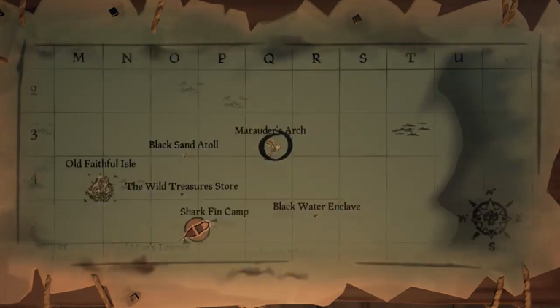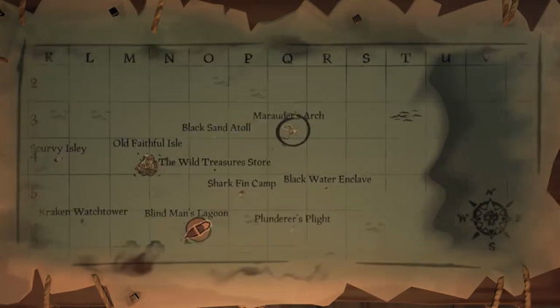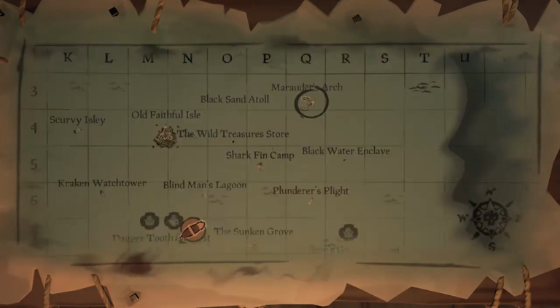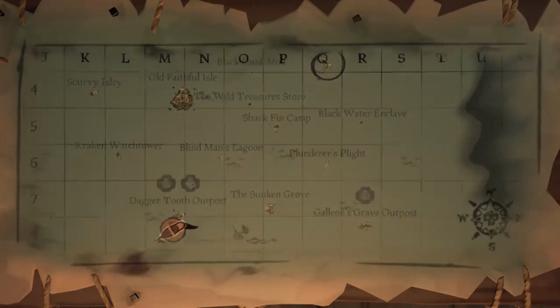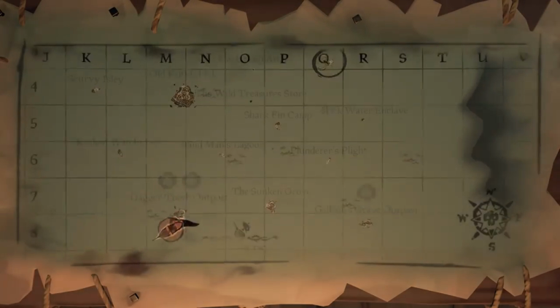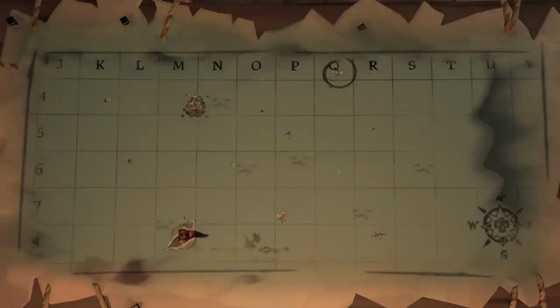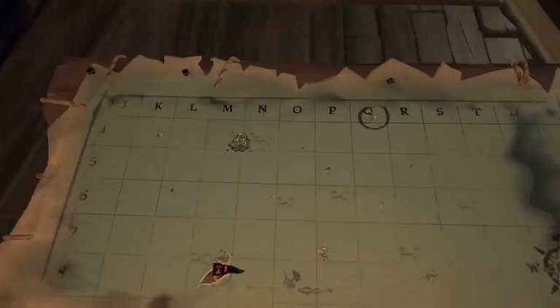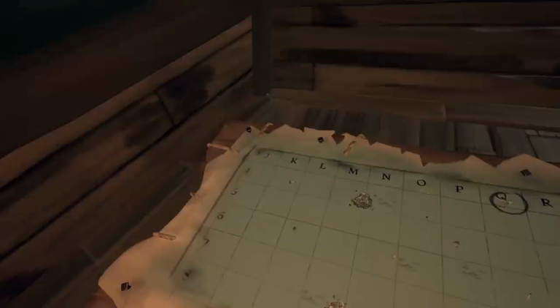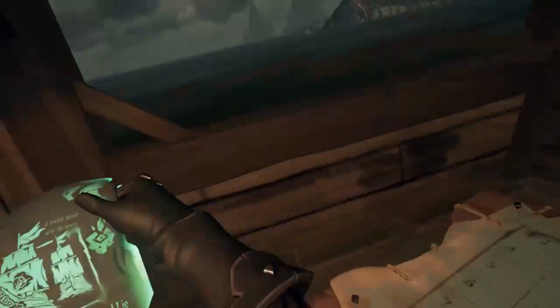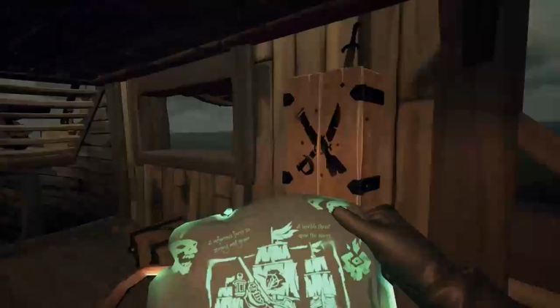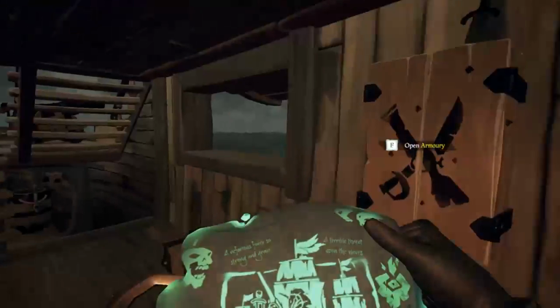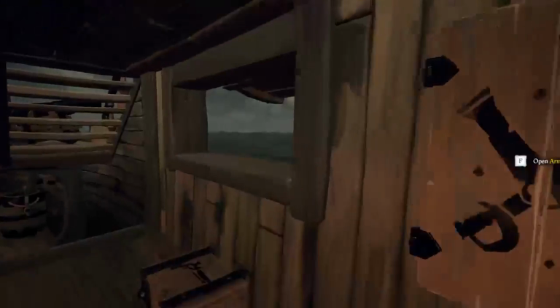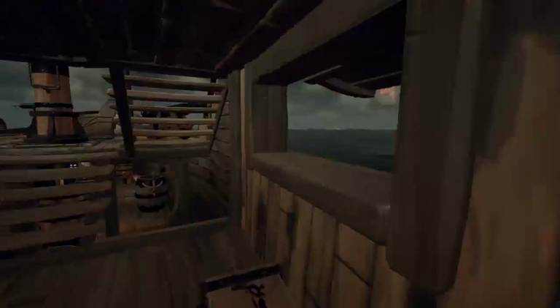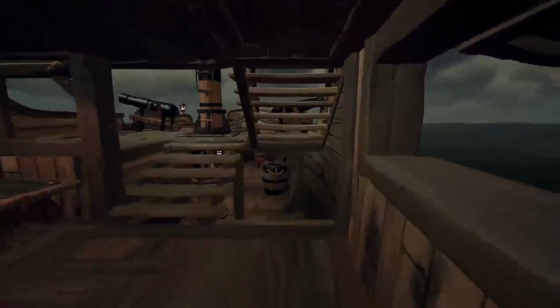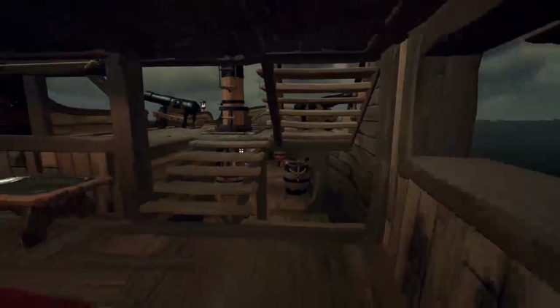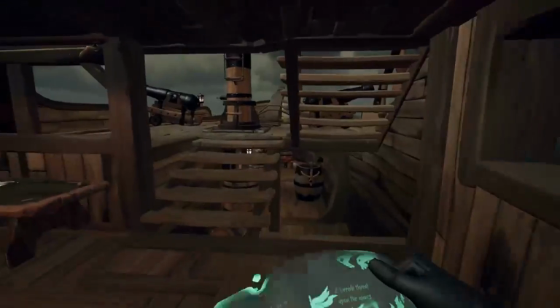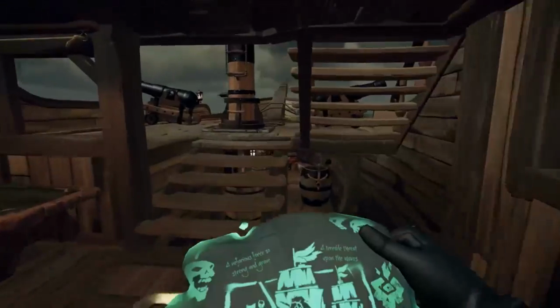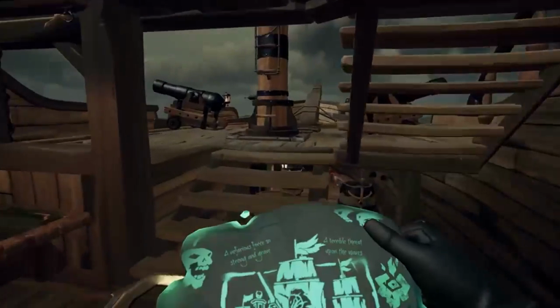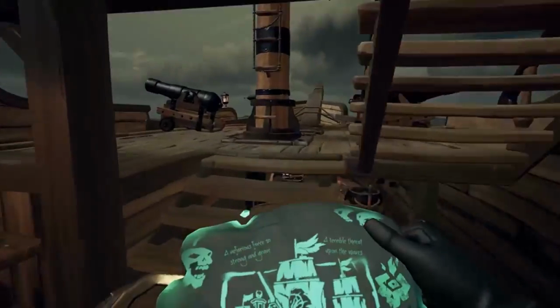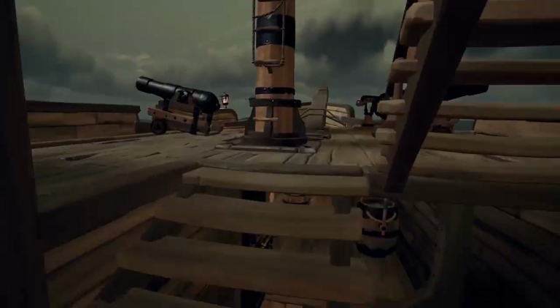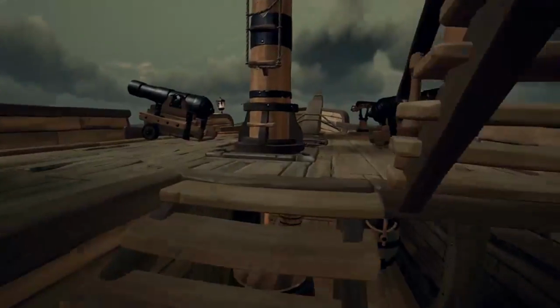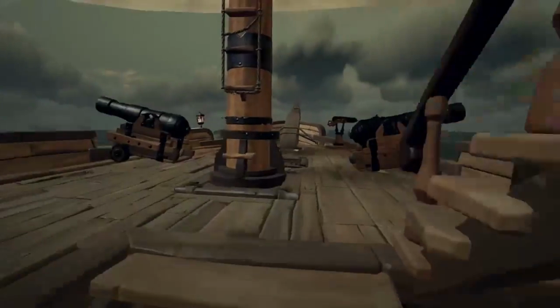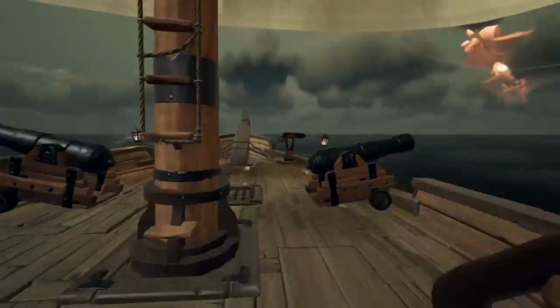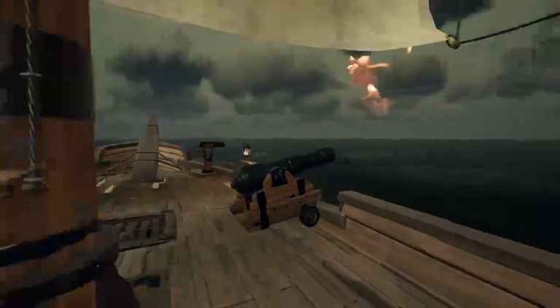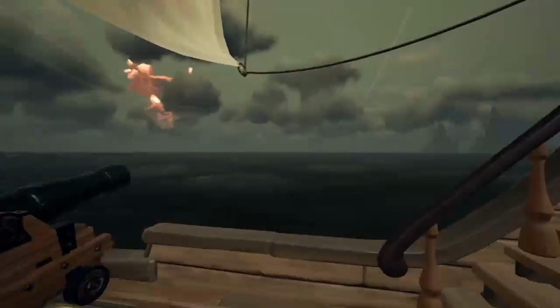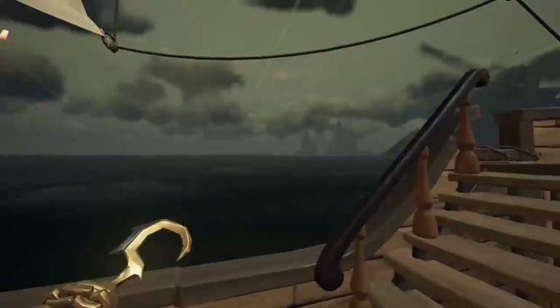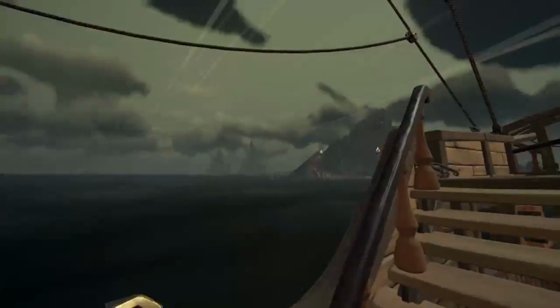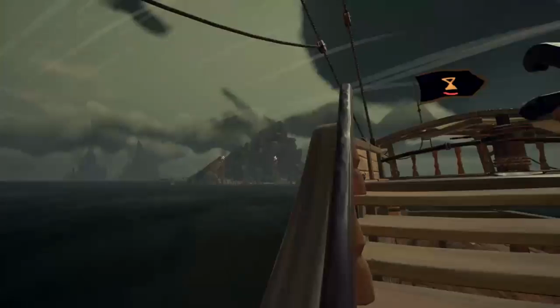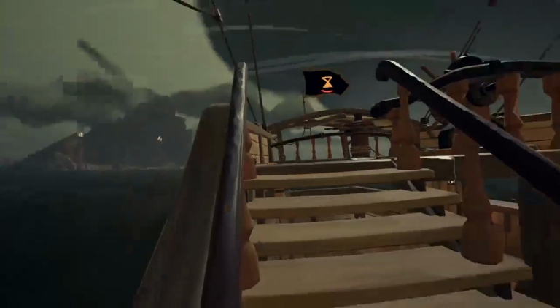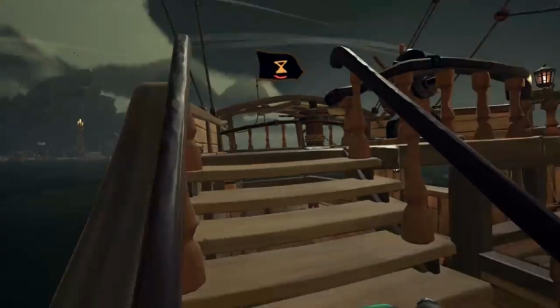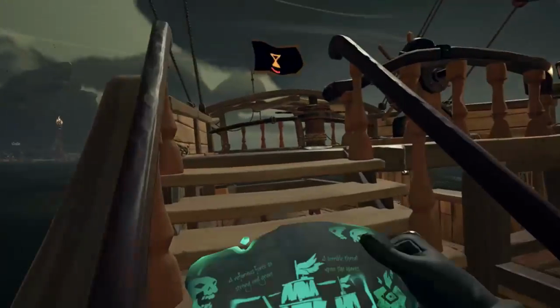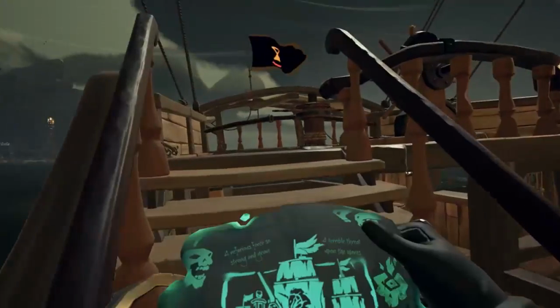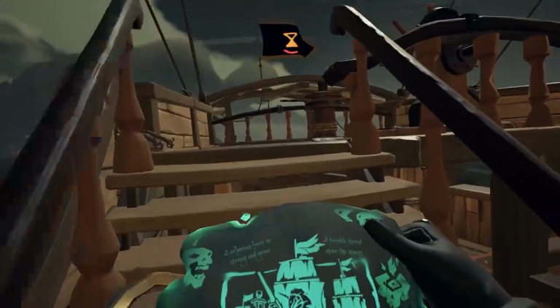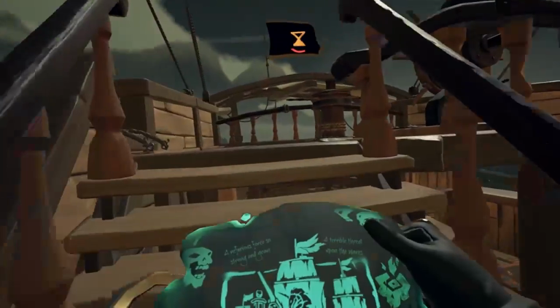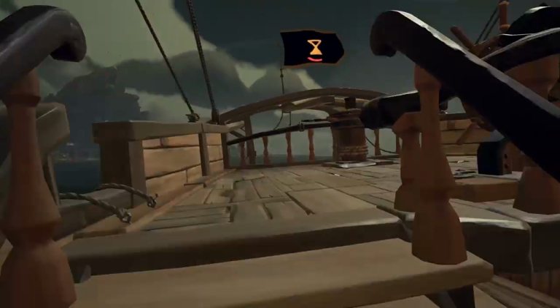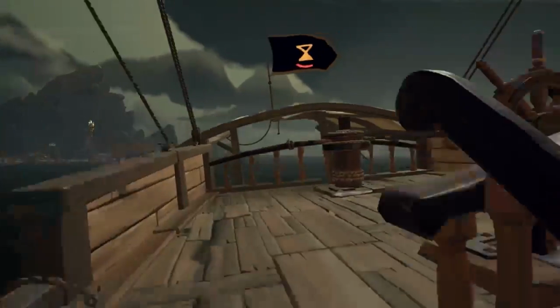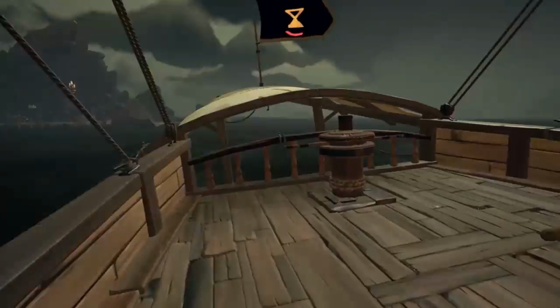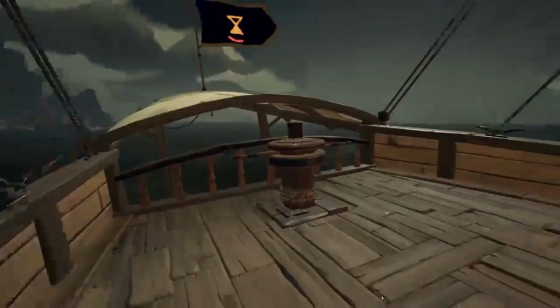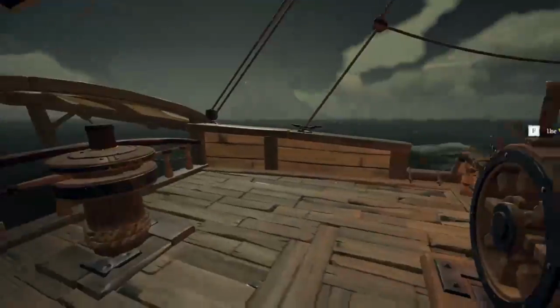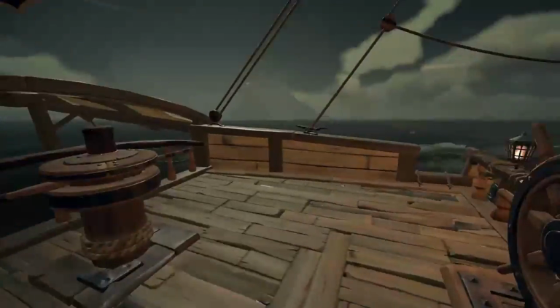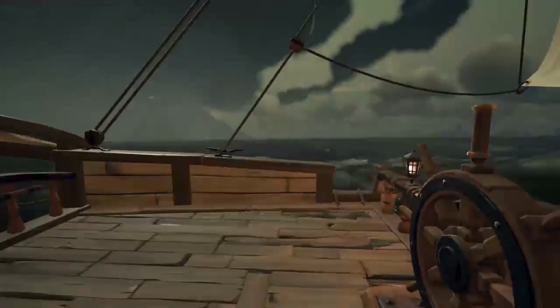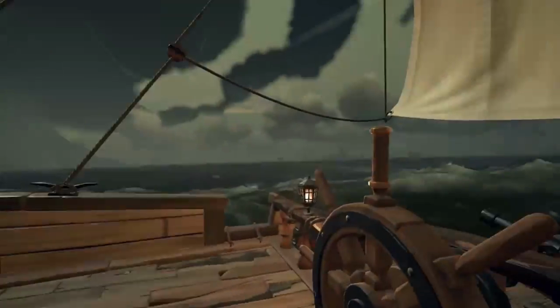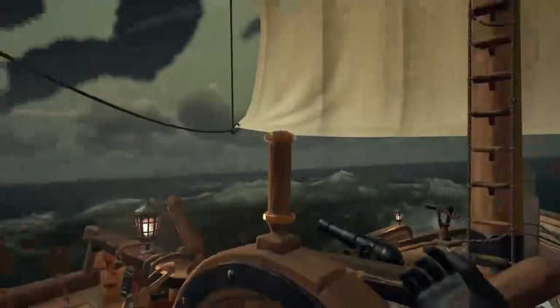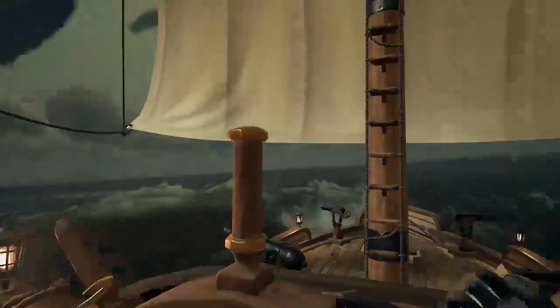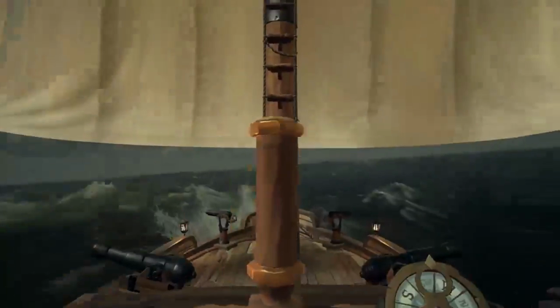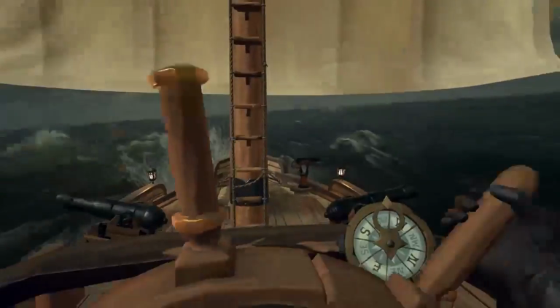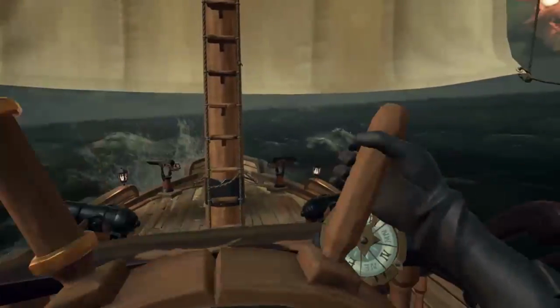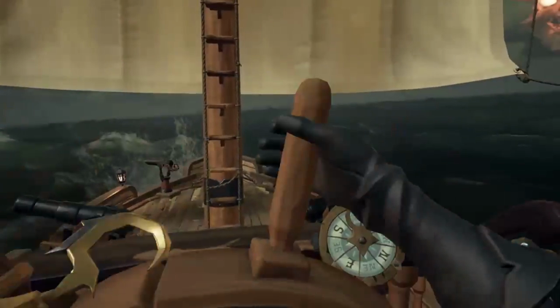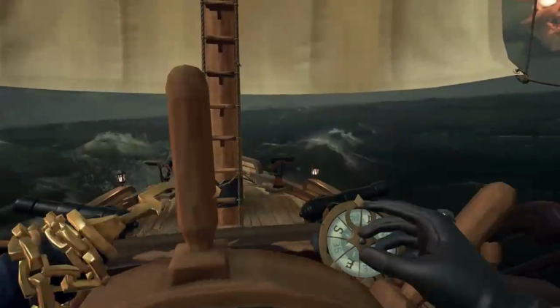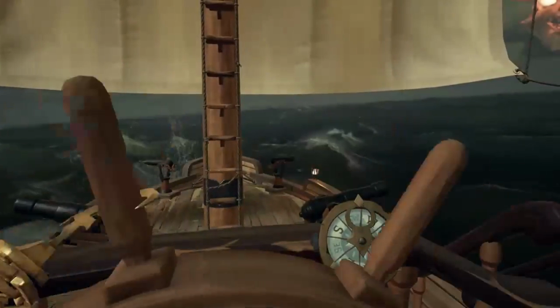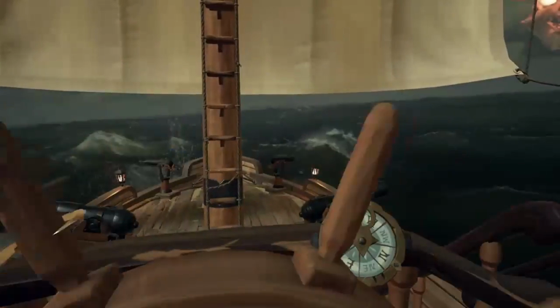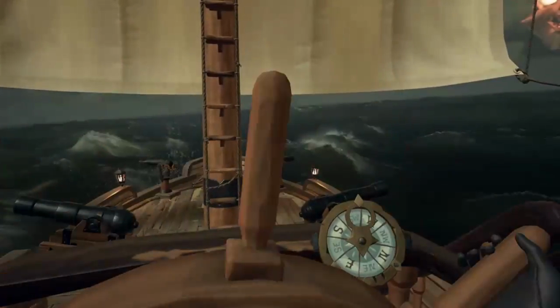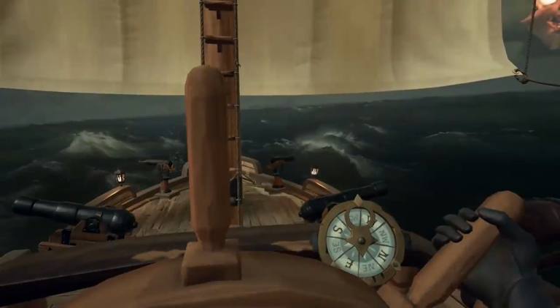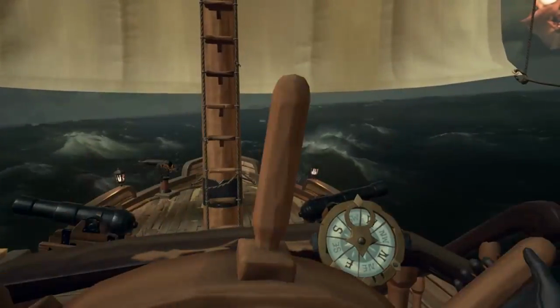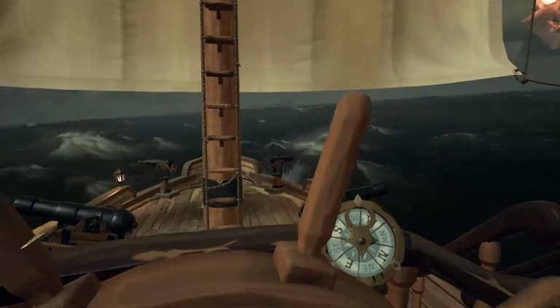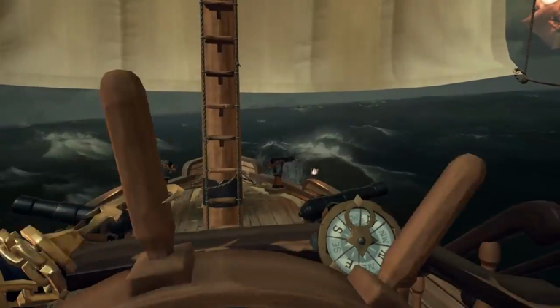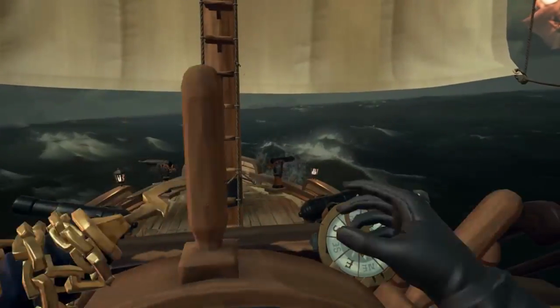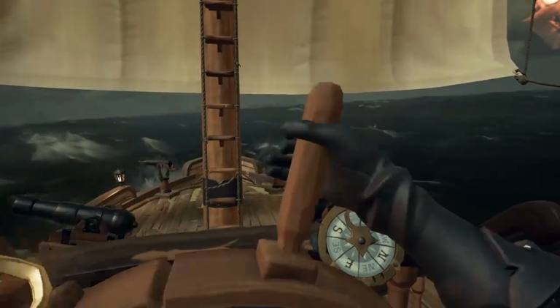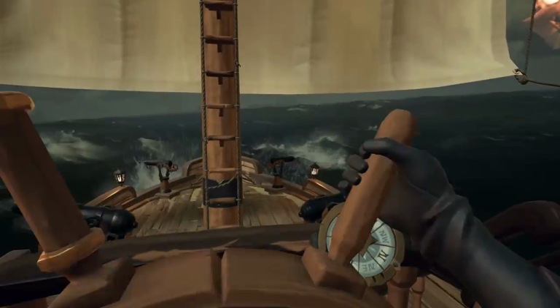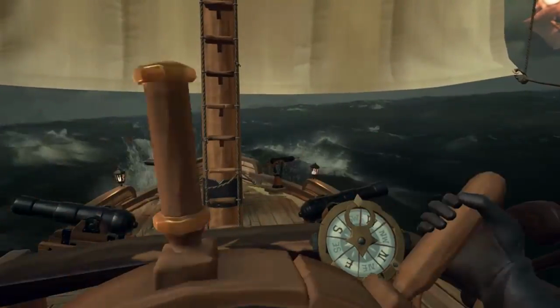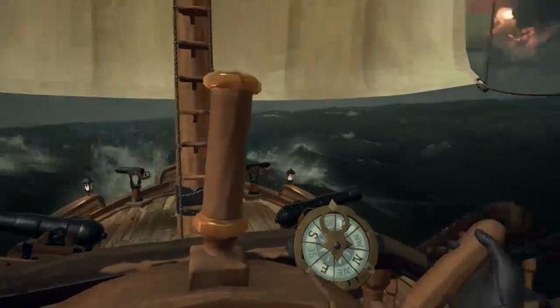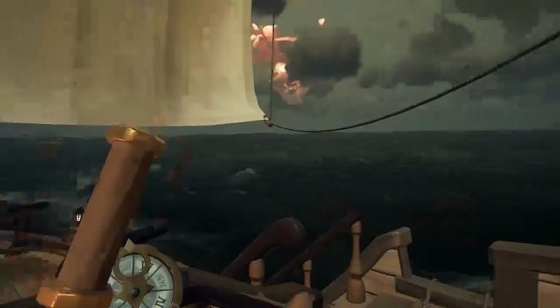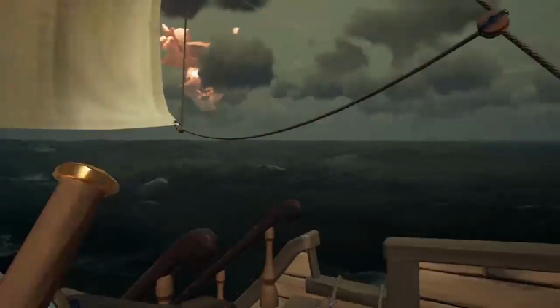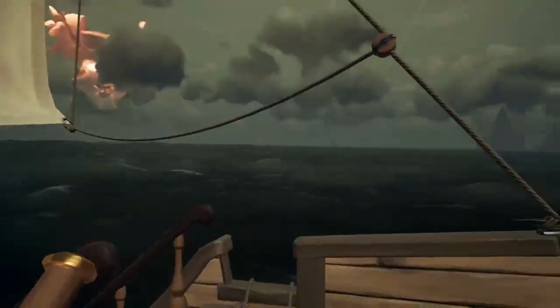These Ghost Ships are easier to sink than normal ships — it normally takes about 3 to 4 hits to sink them.